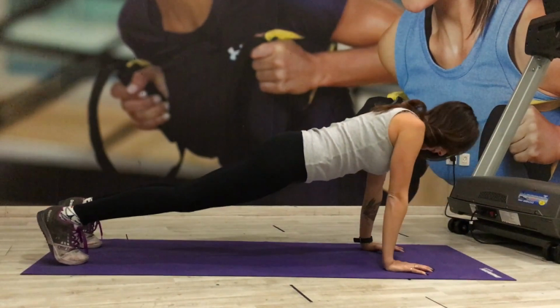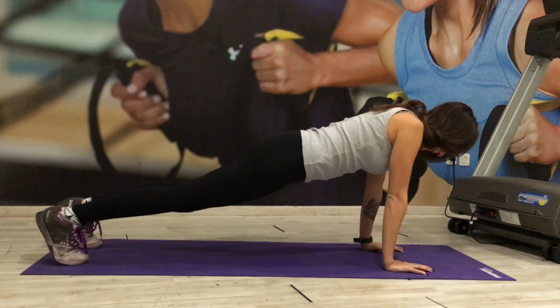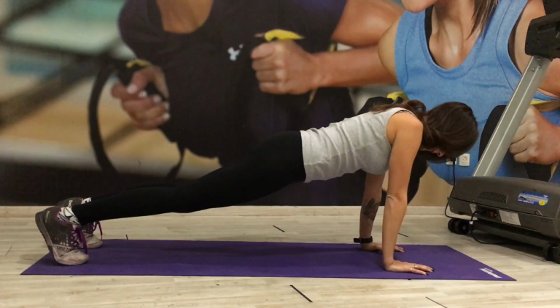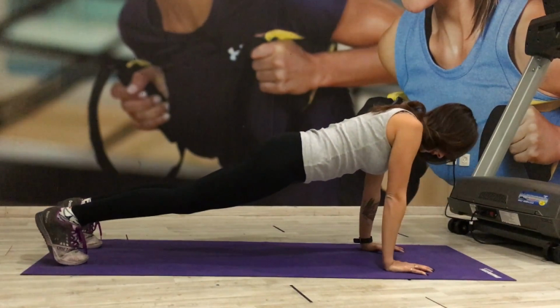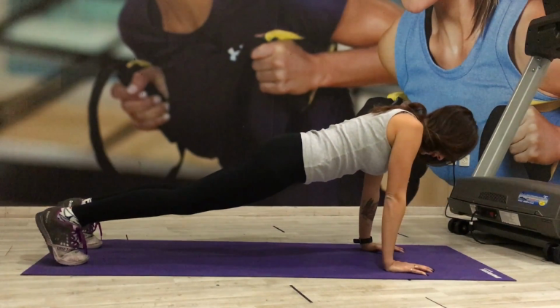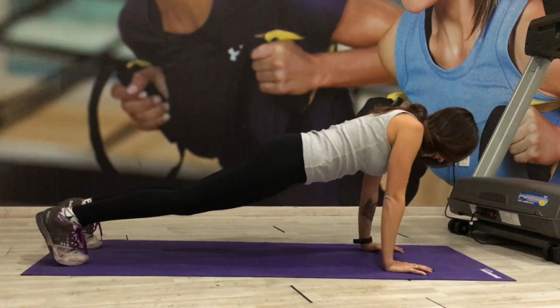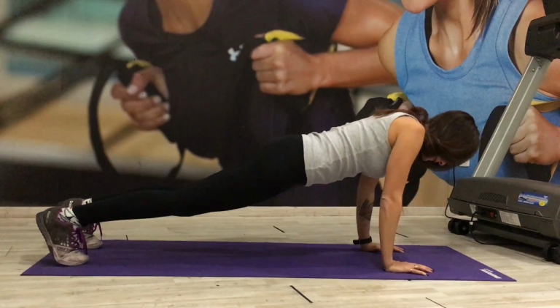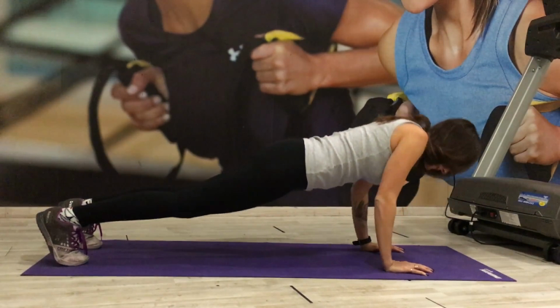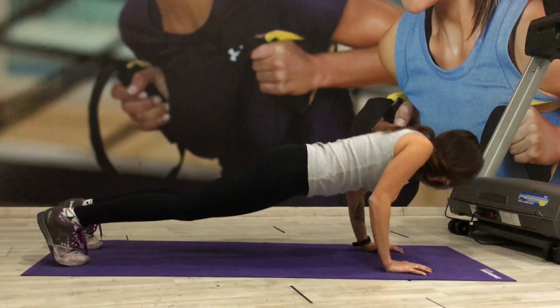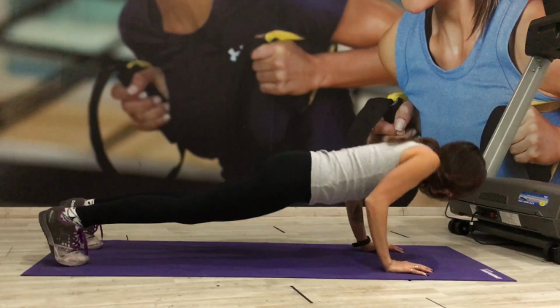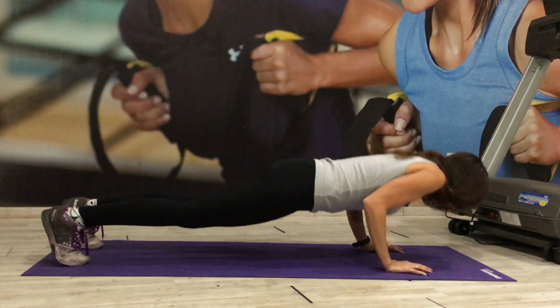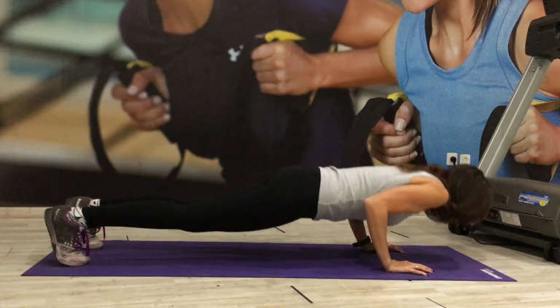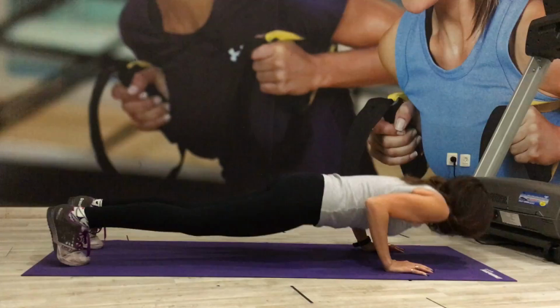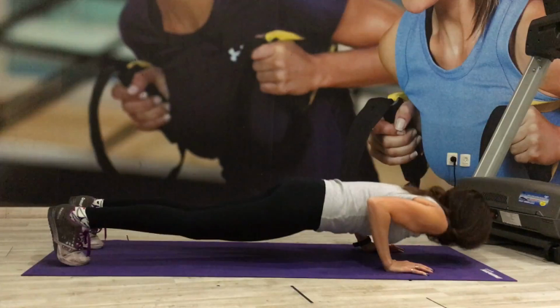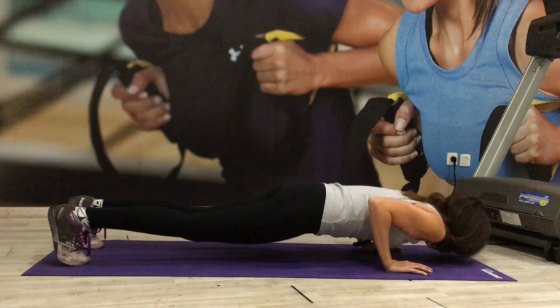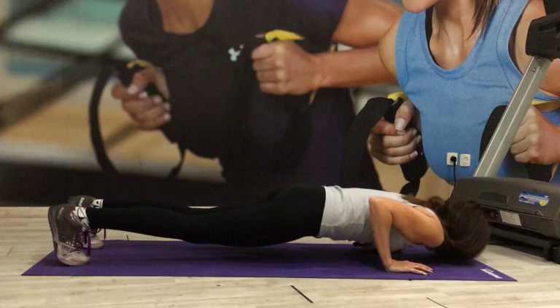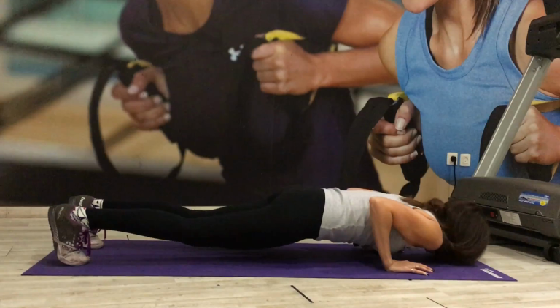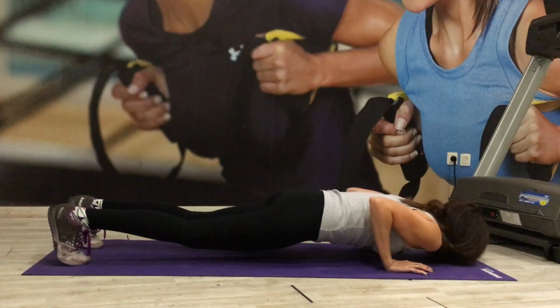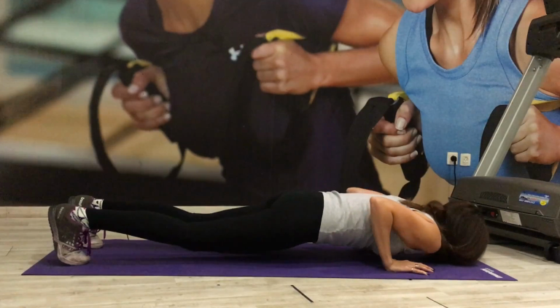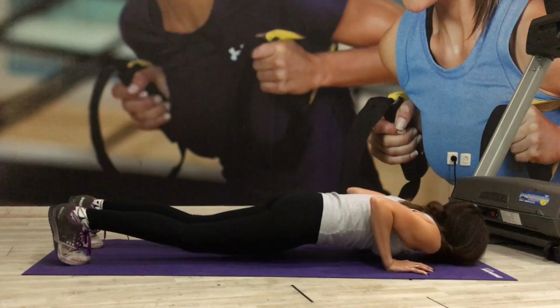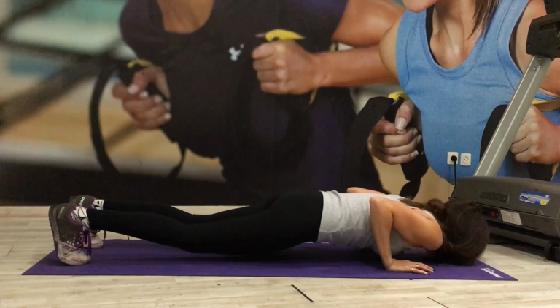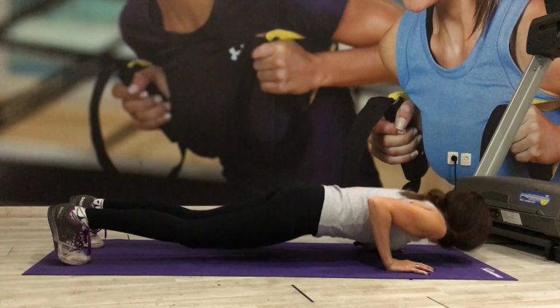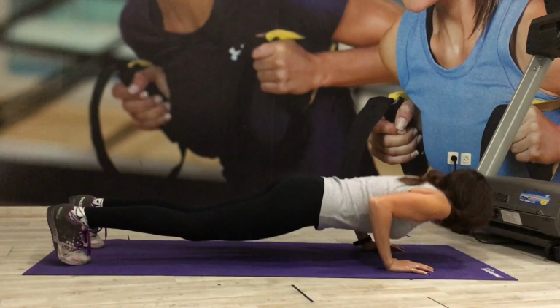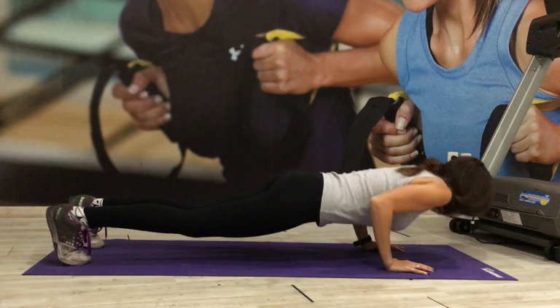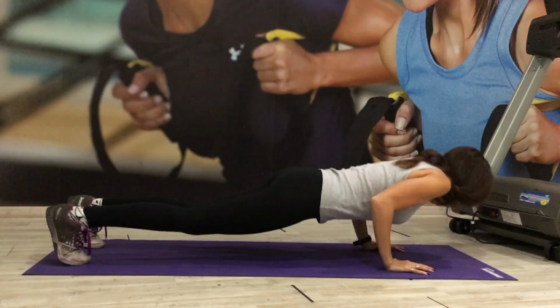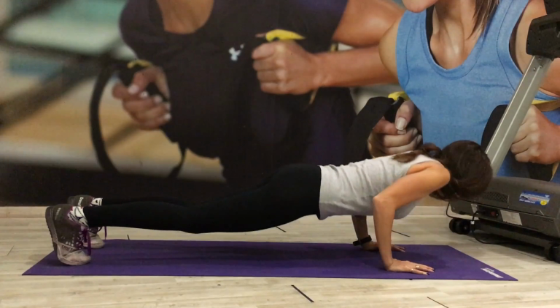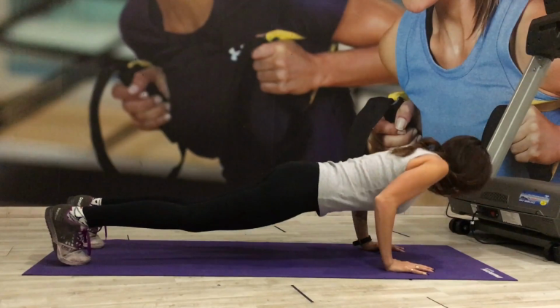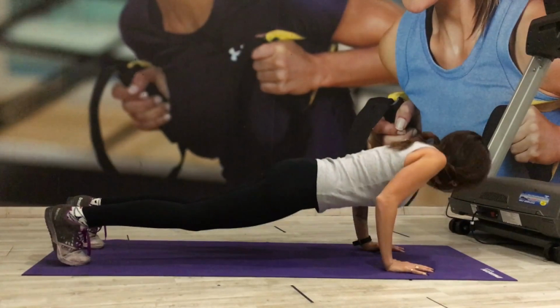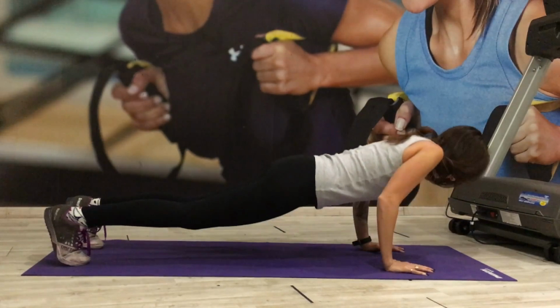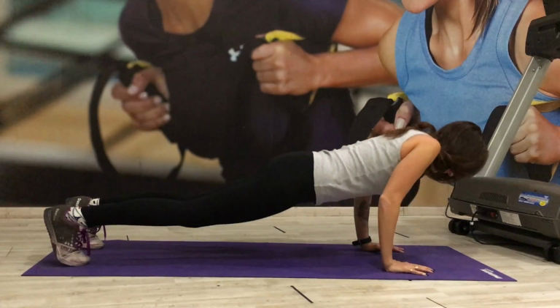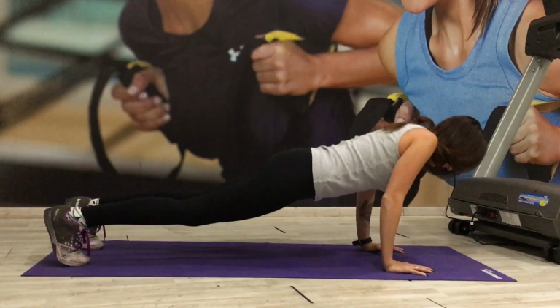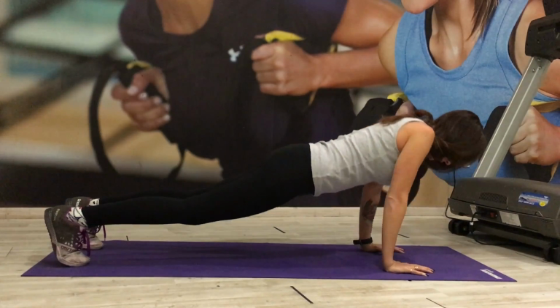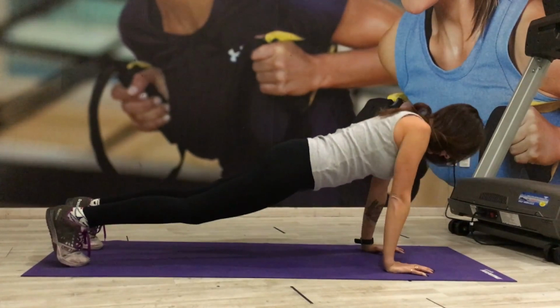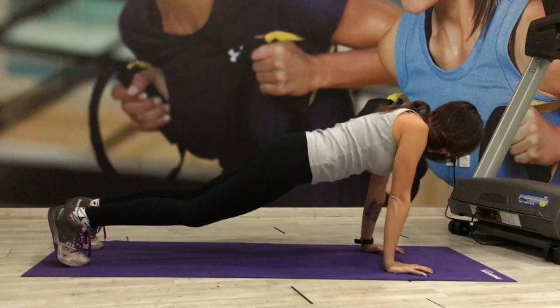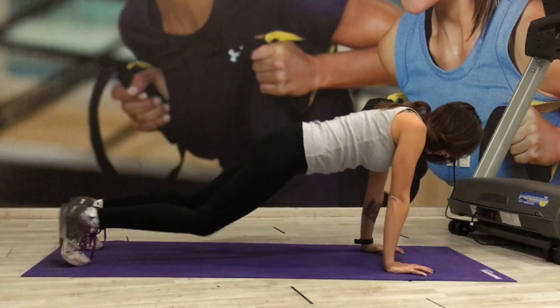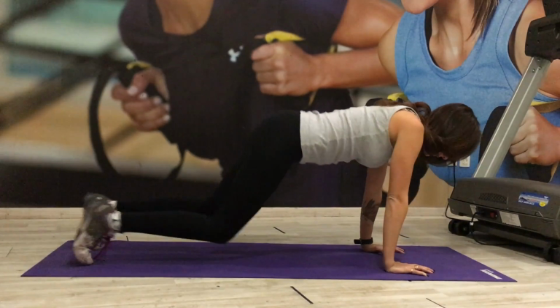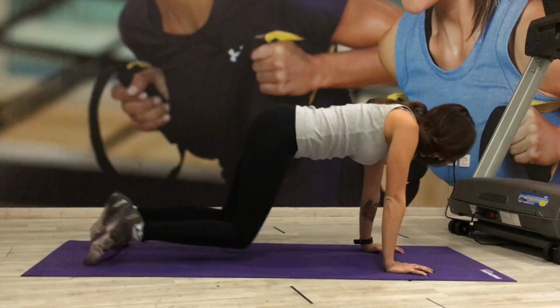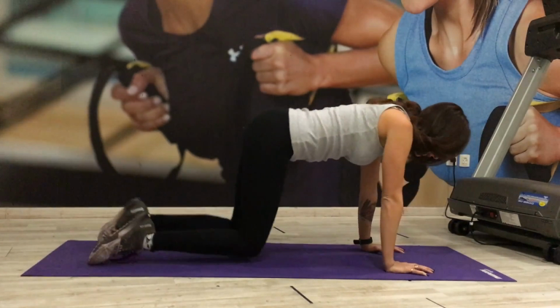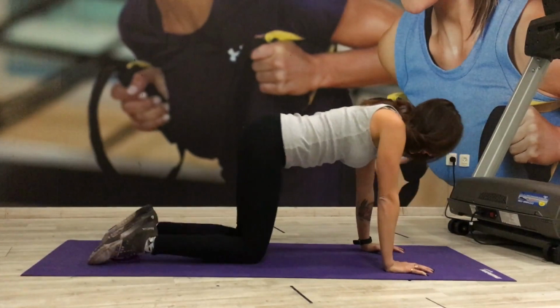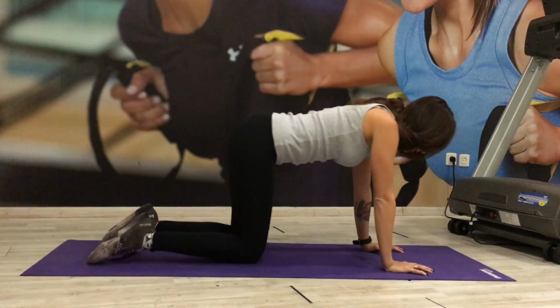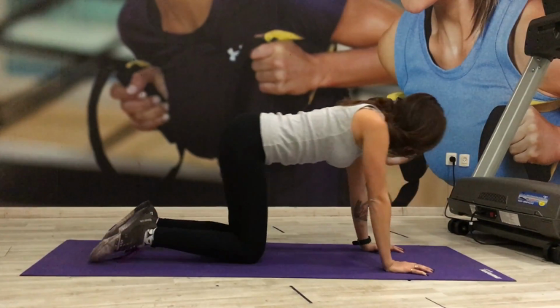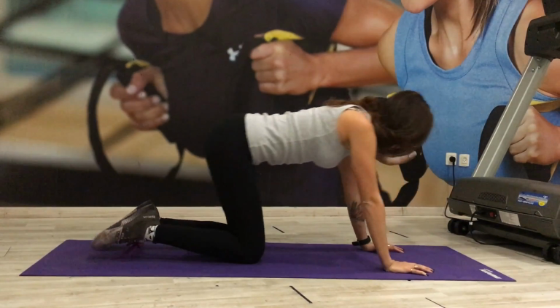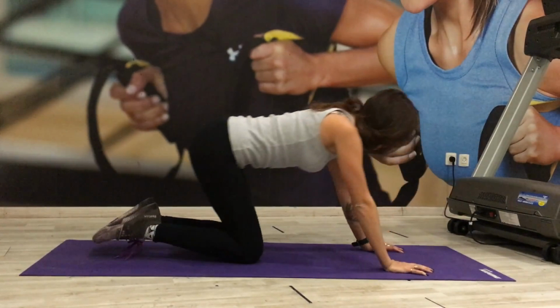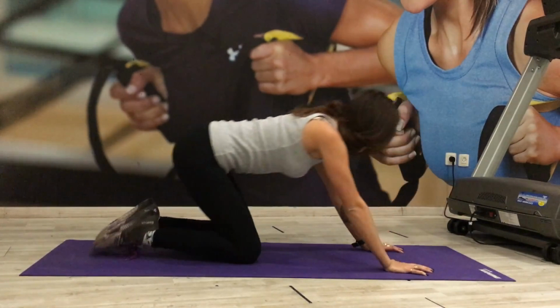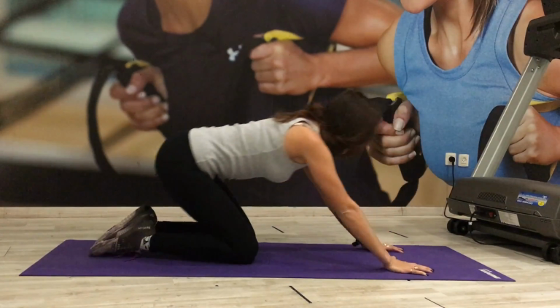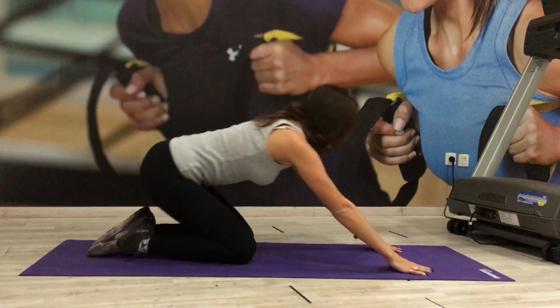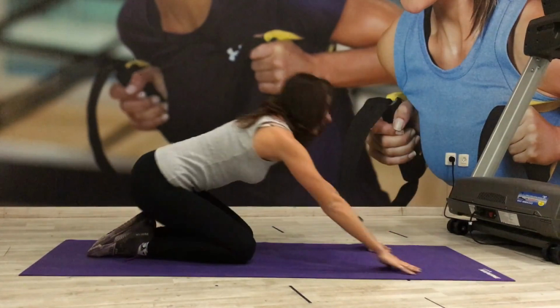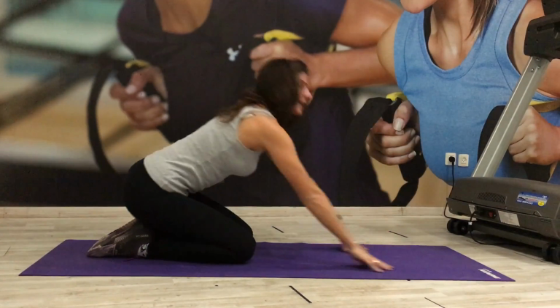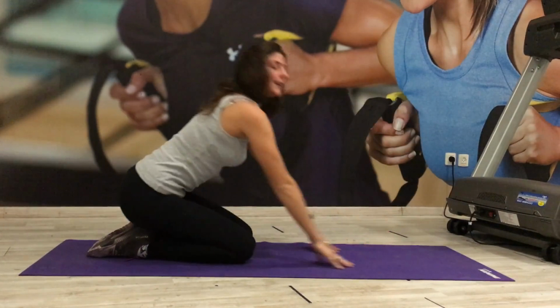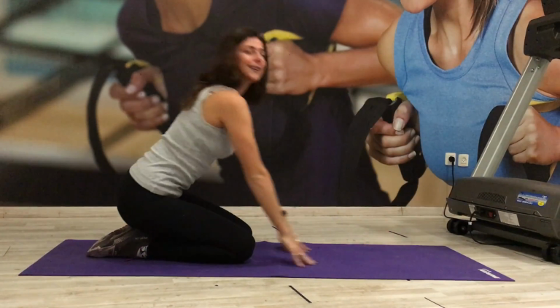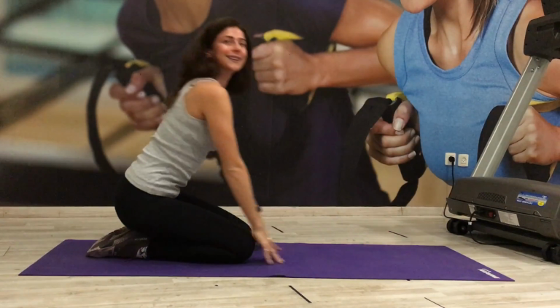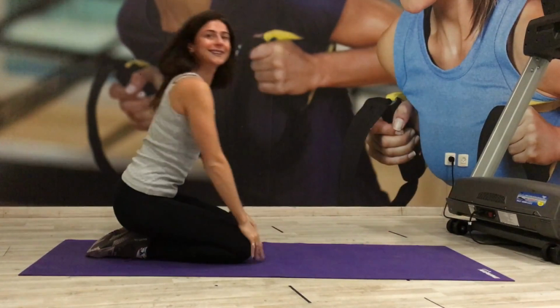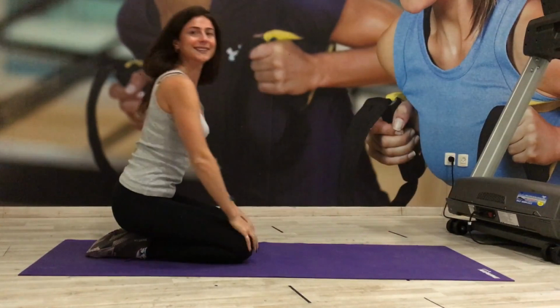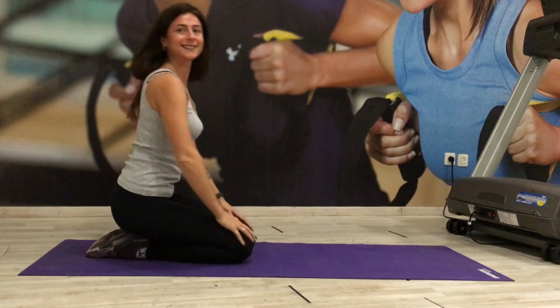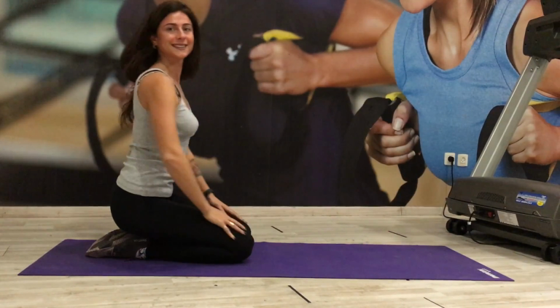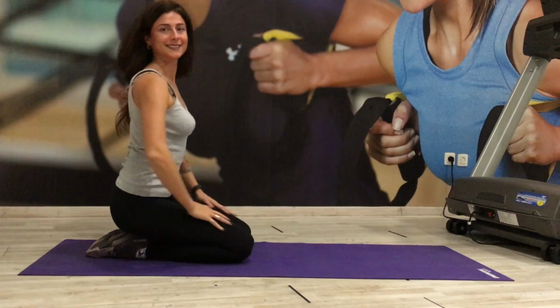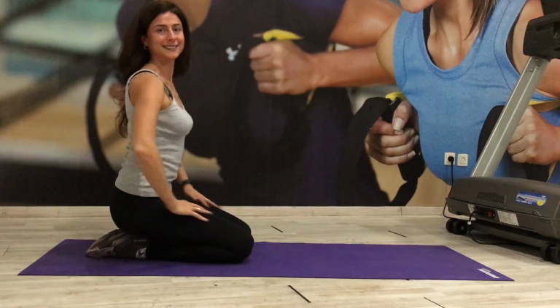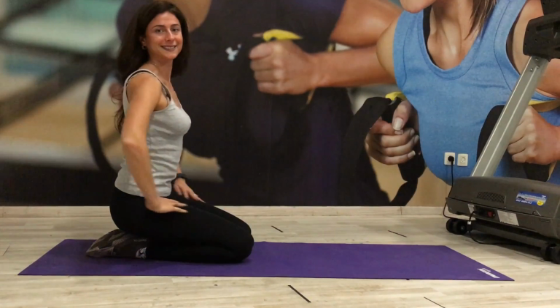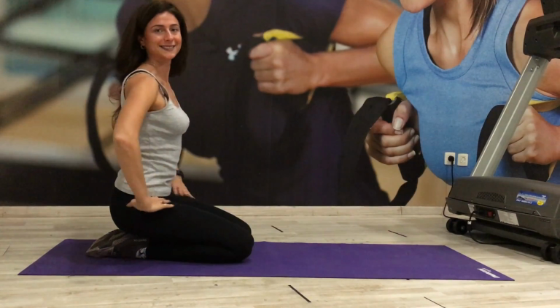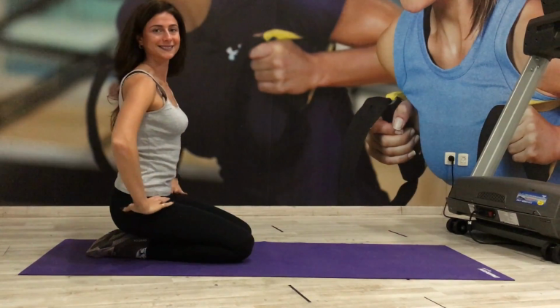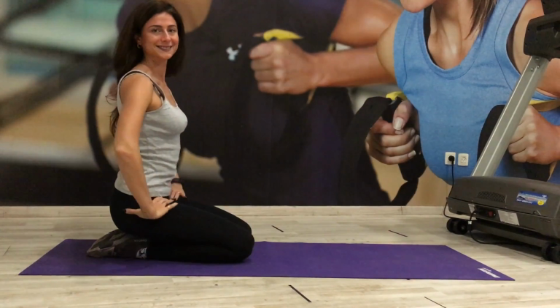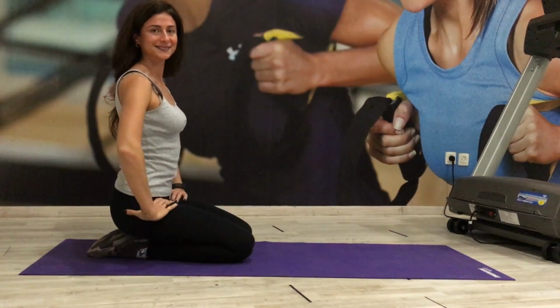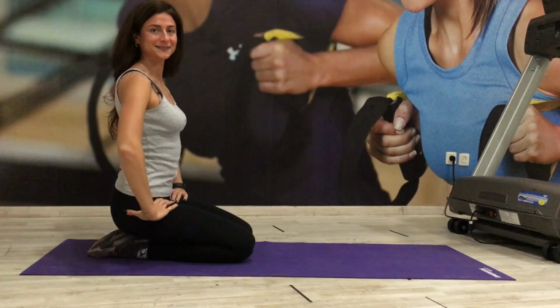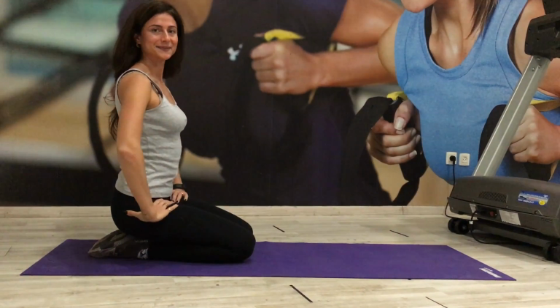Keep your core engaged, your whole body tight, and that is the strict push-up. Well done.